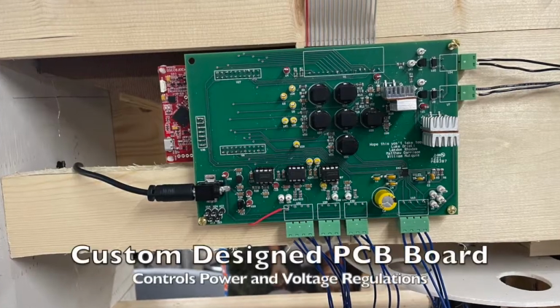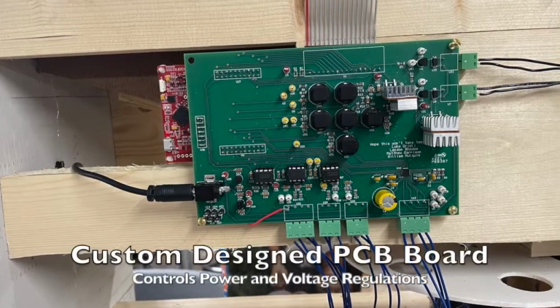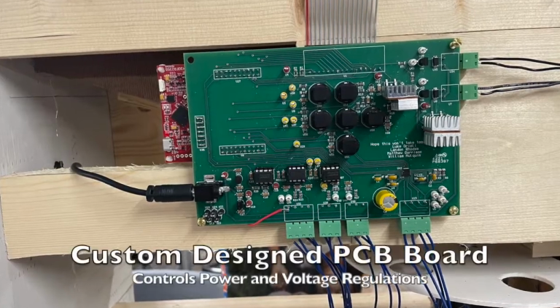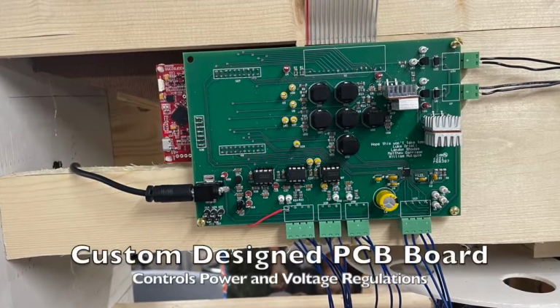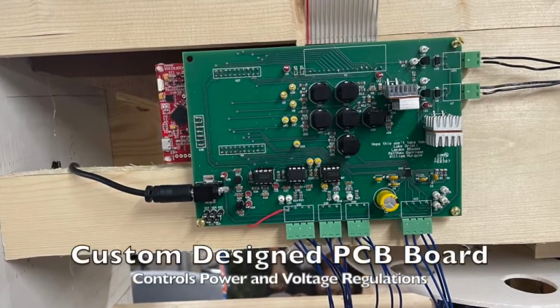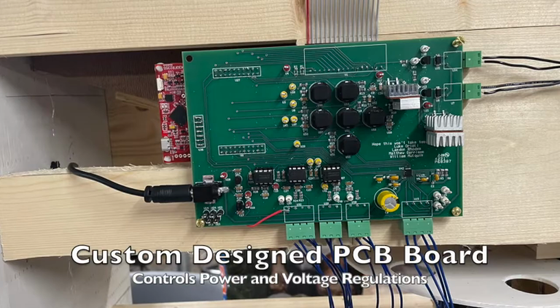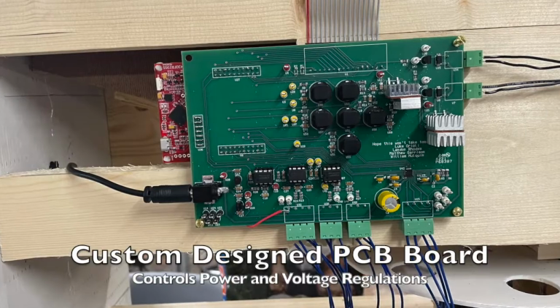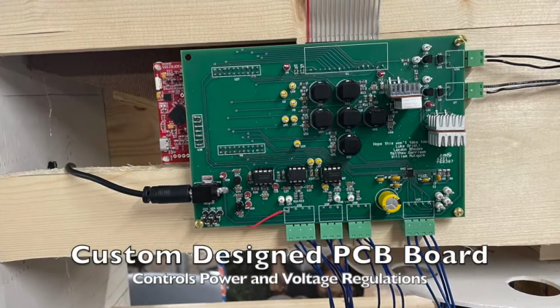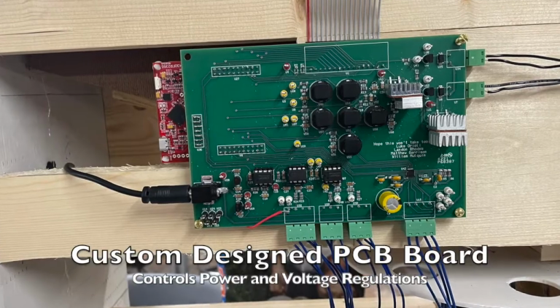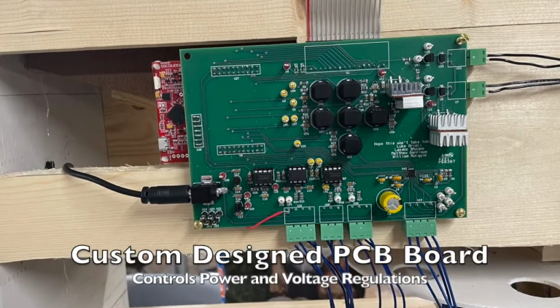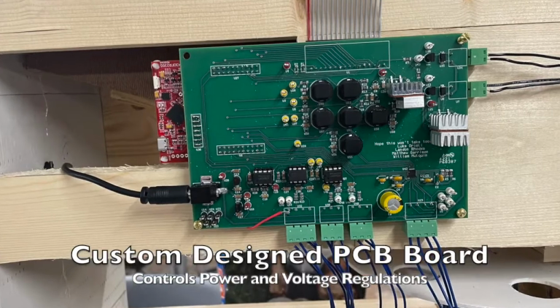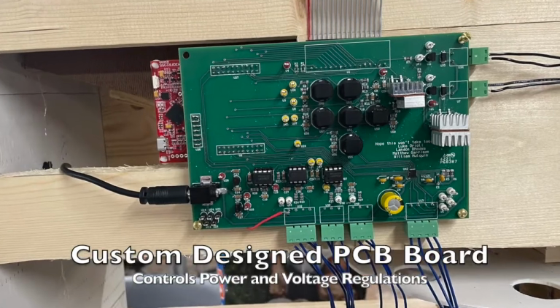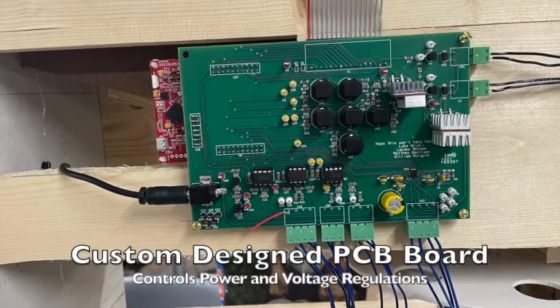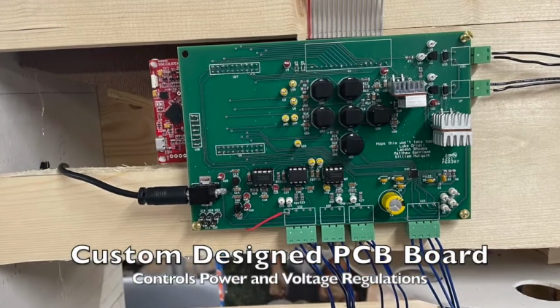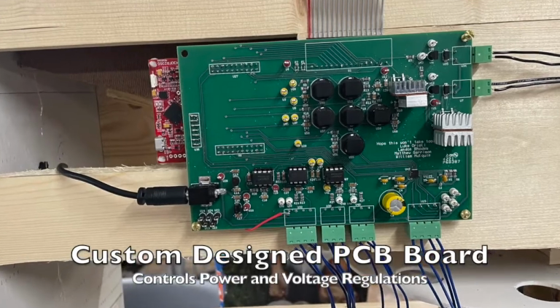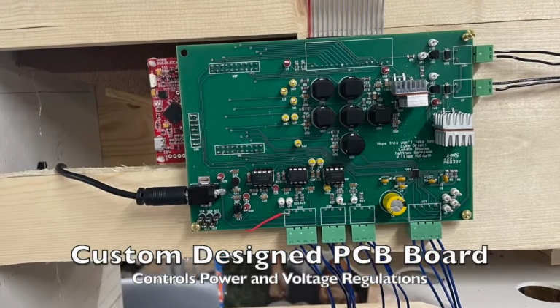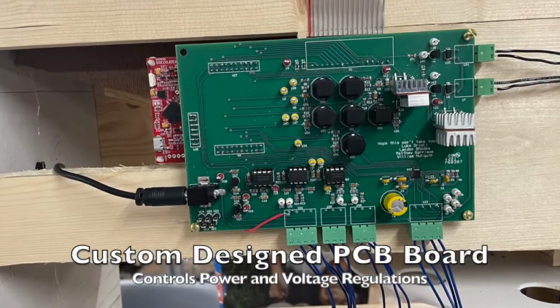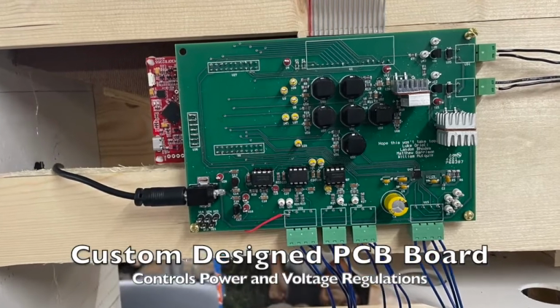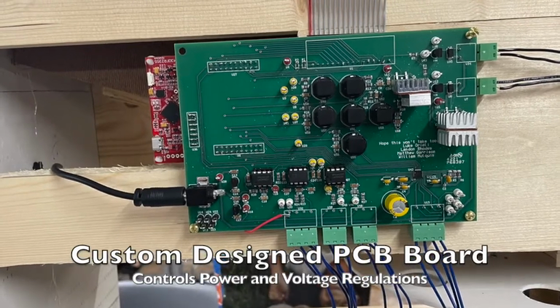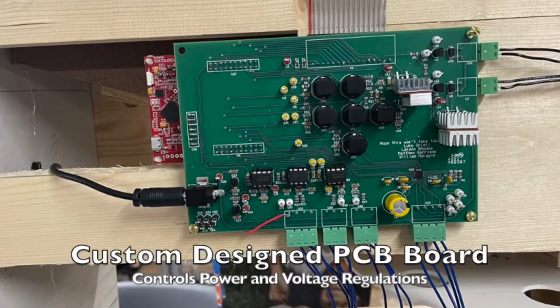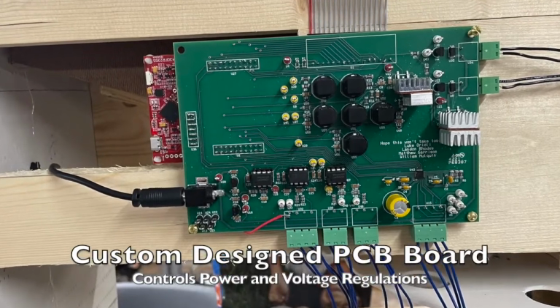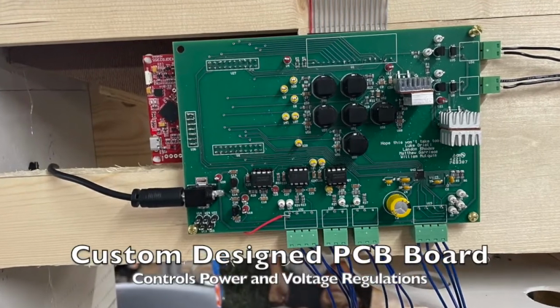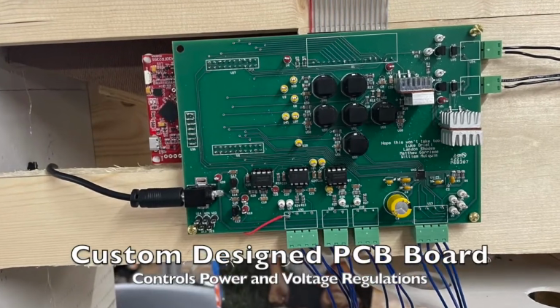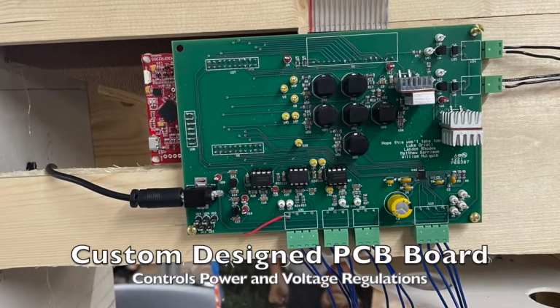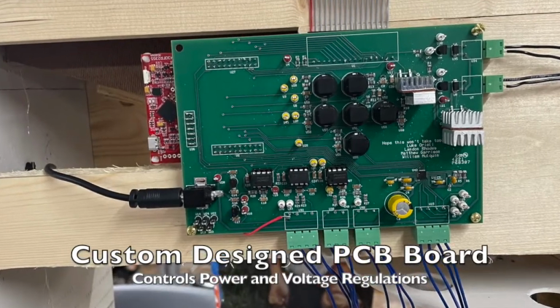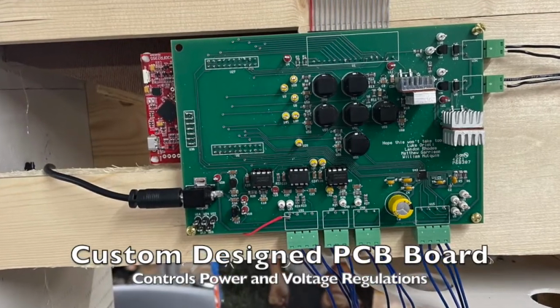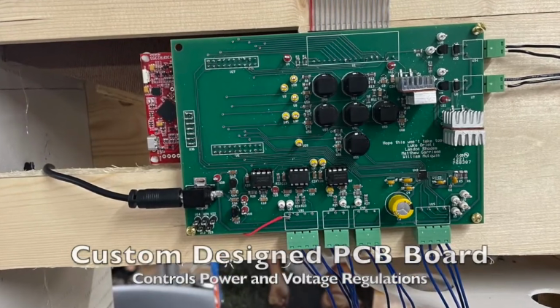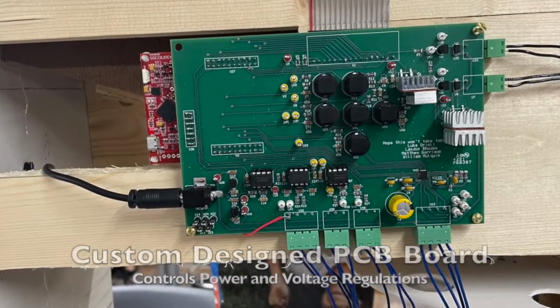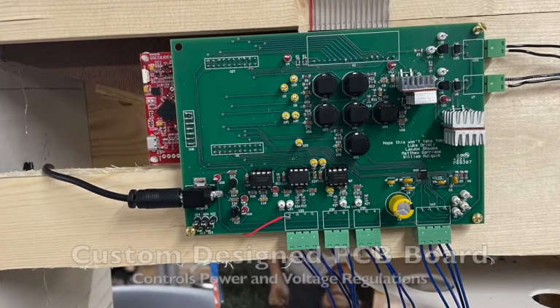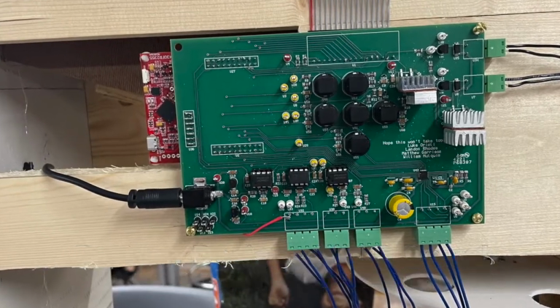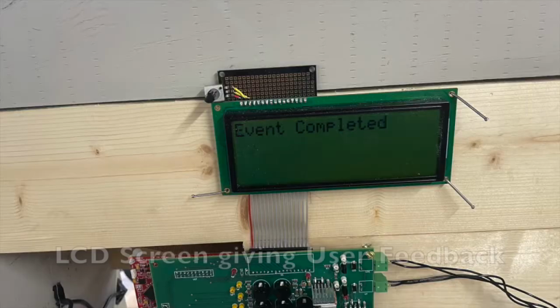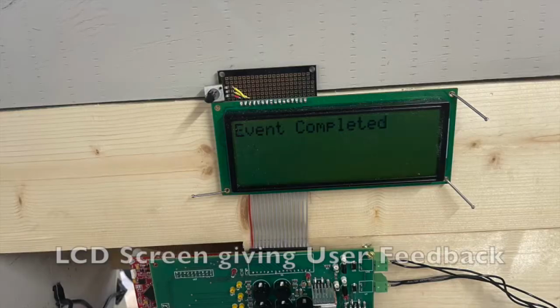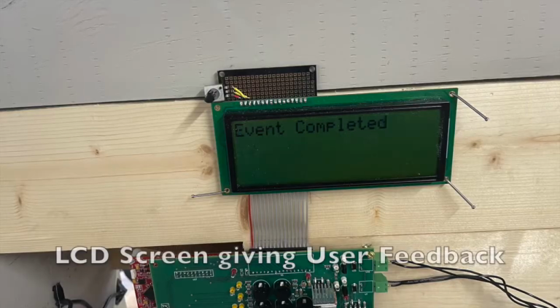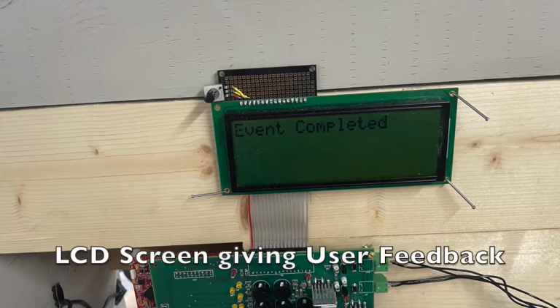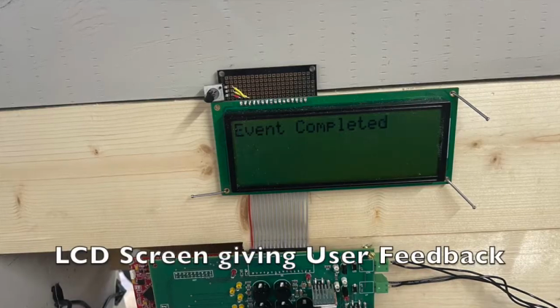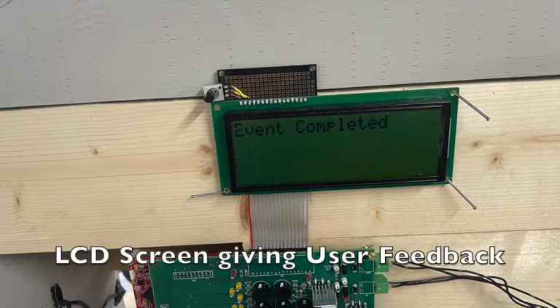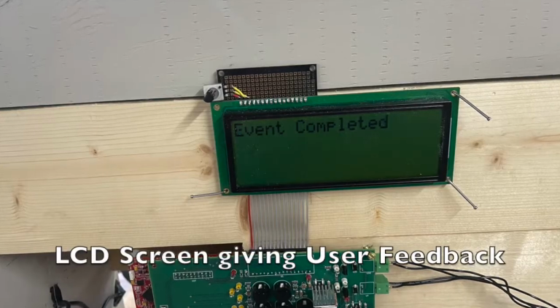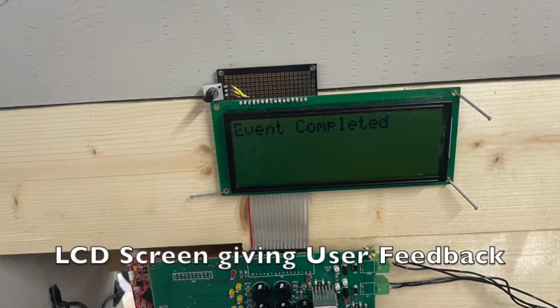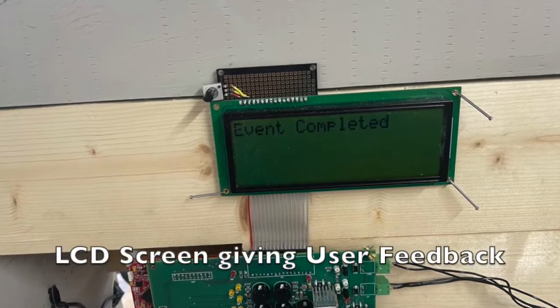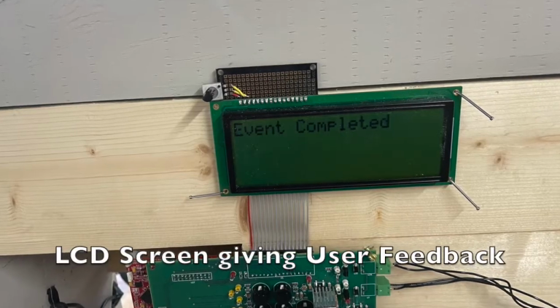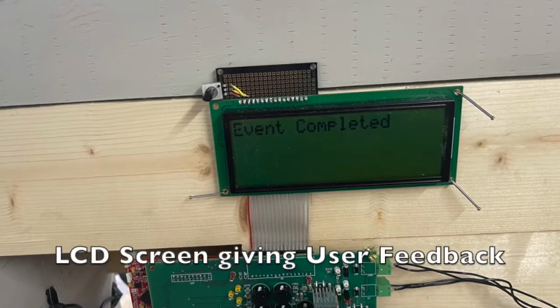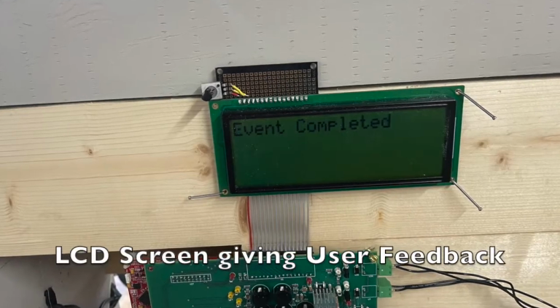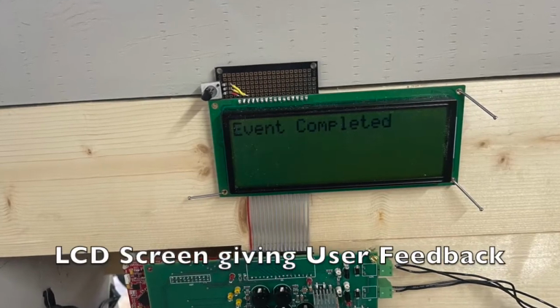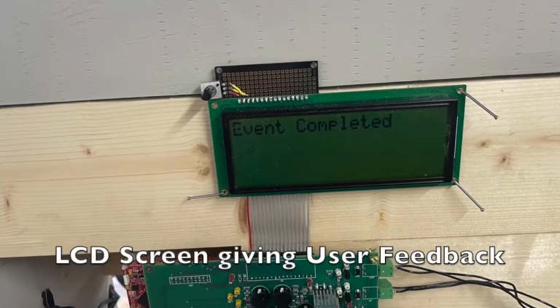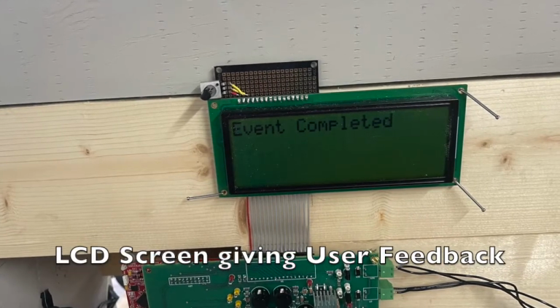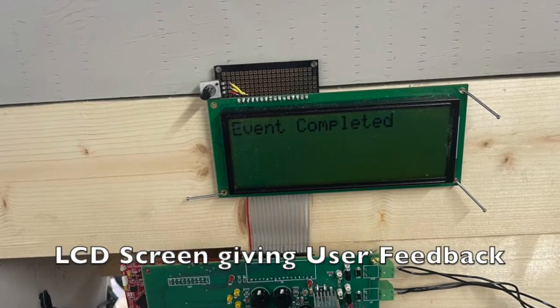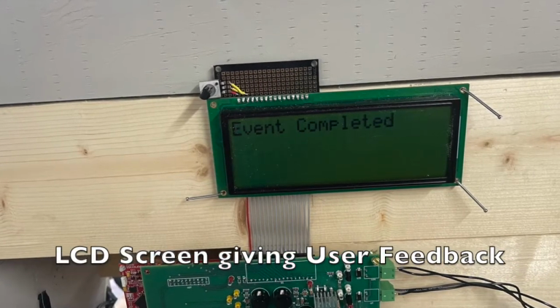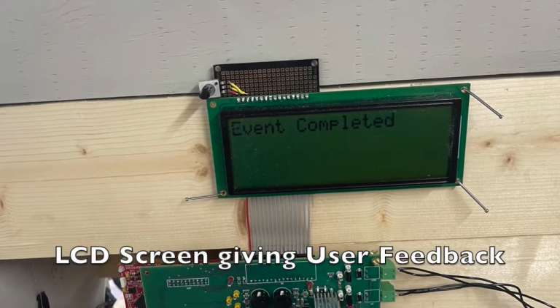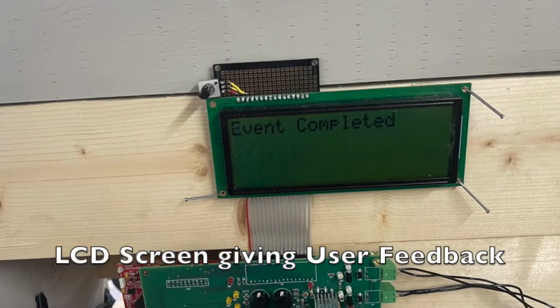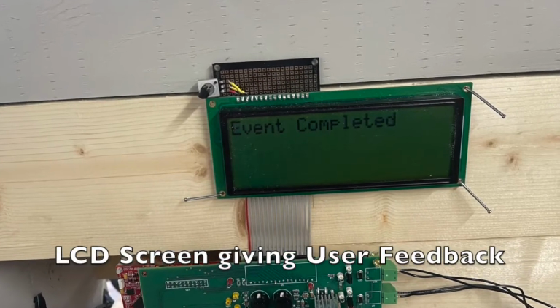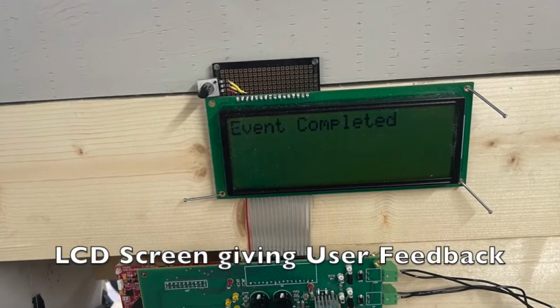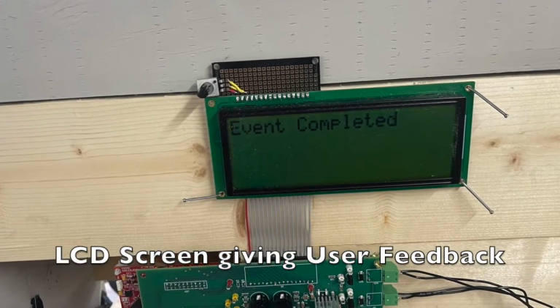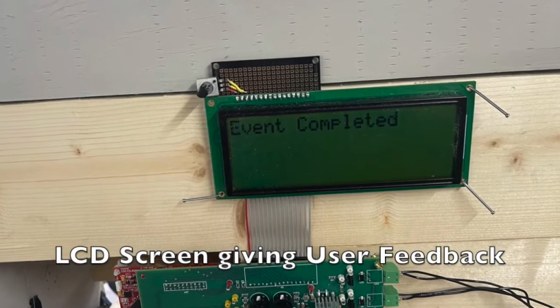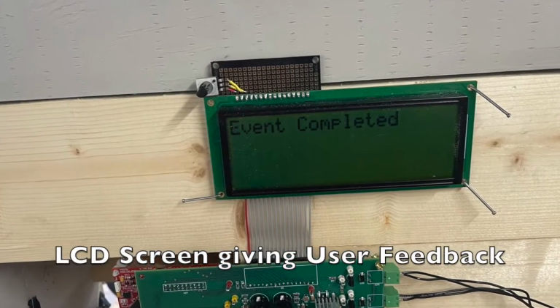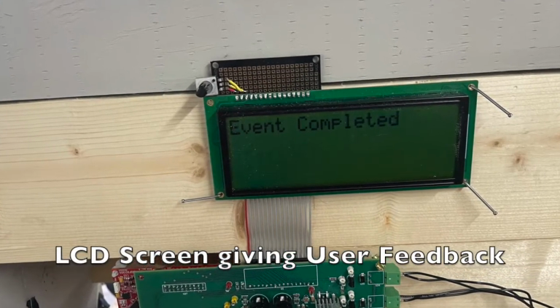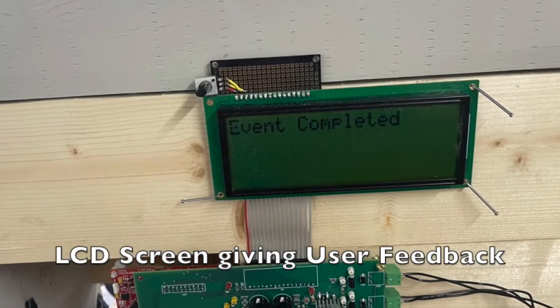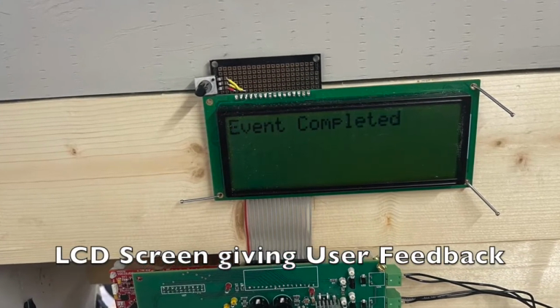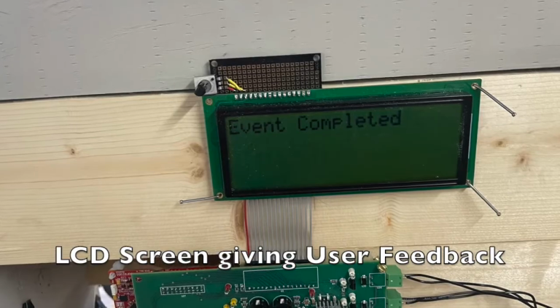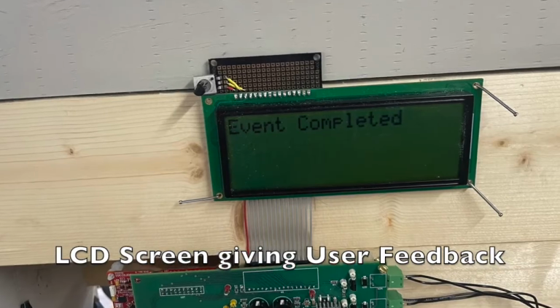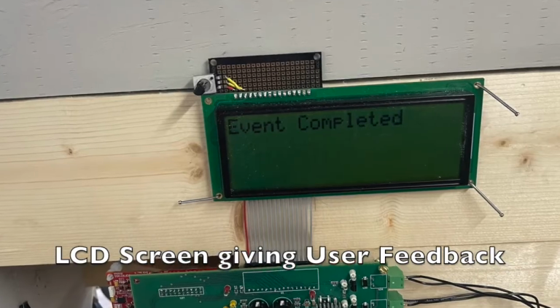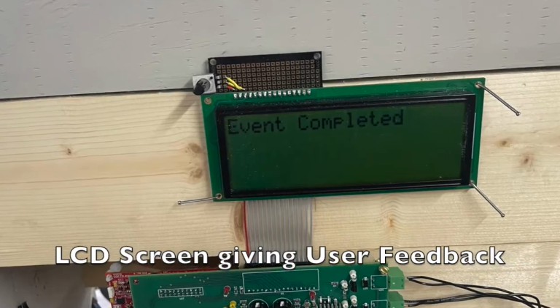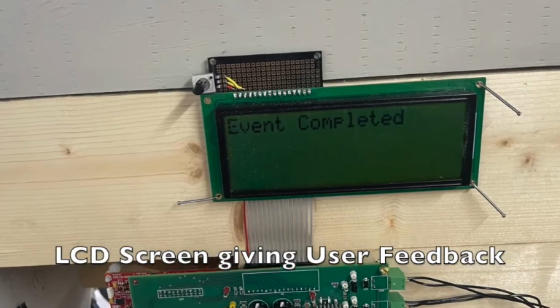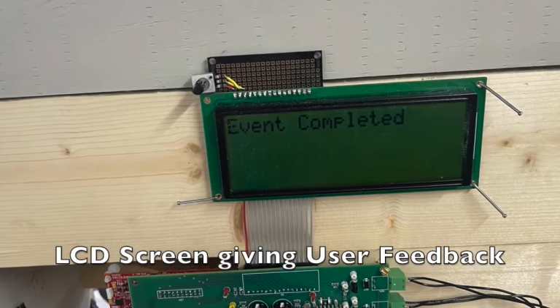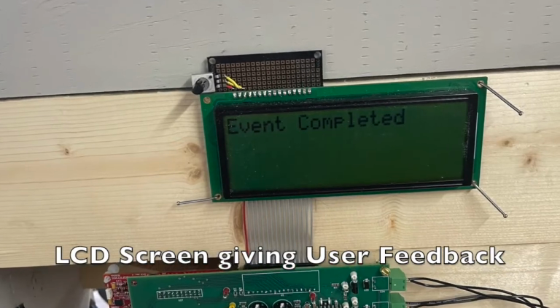Here also is a view of the custom-designed PCB board and voltage regulators, as well as the LCD screen showing the event to be completed.